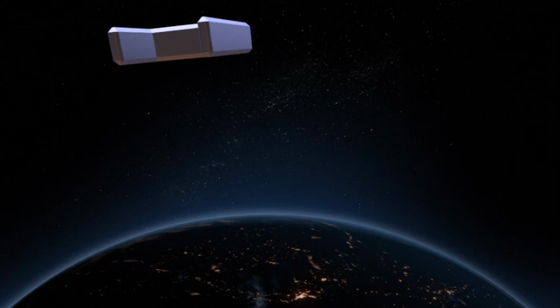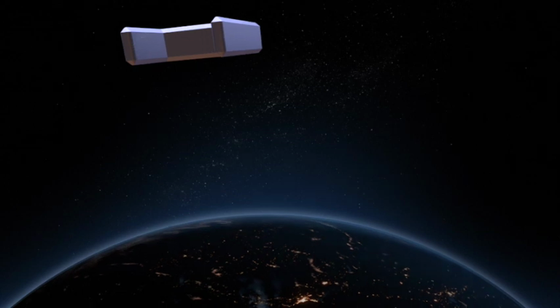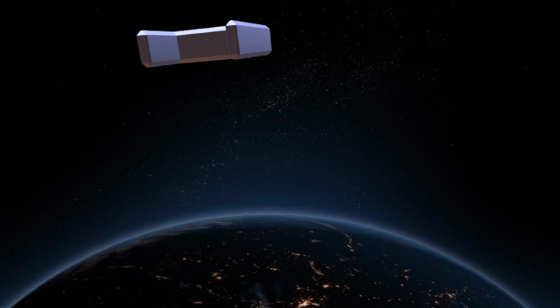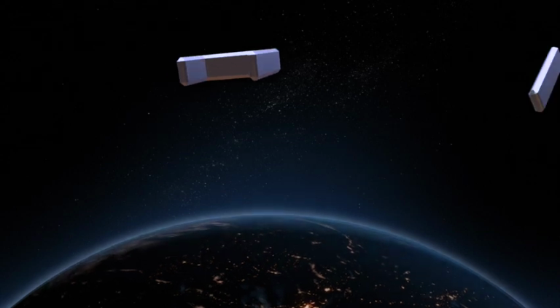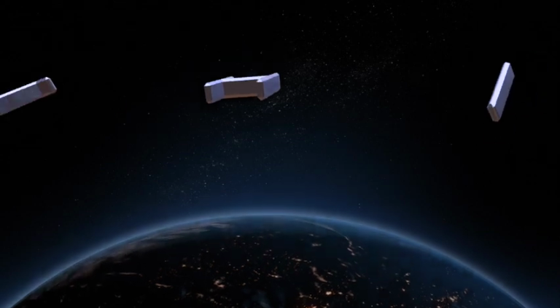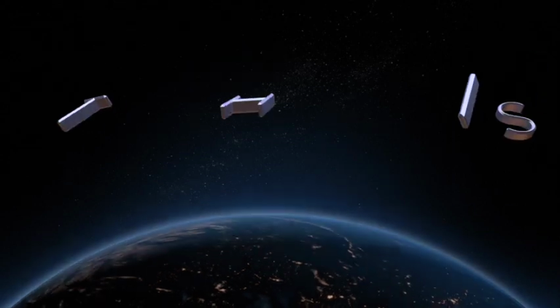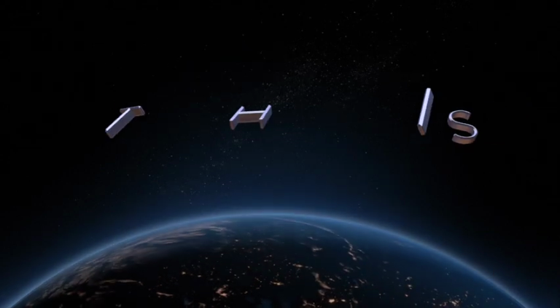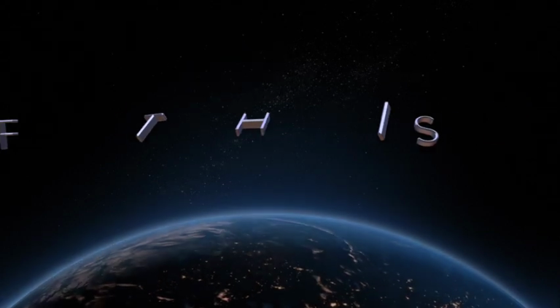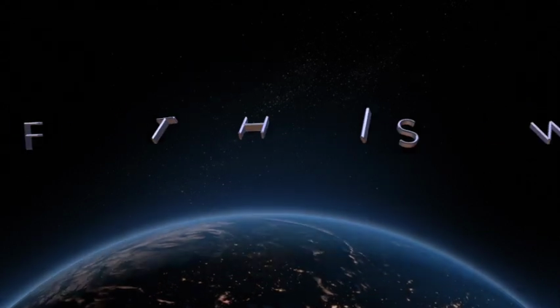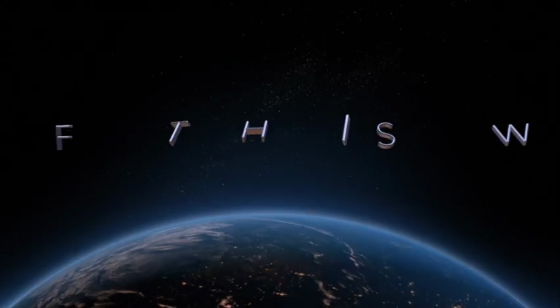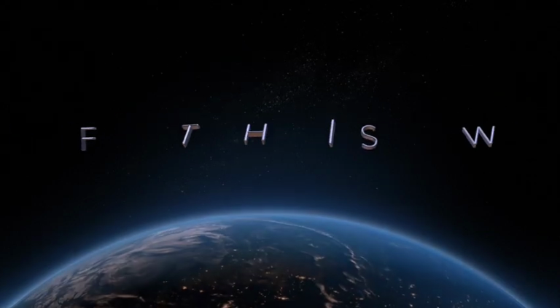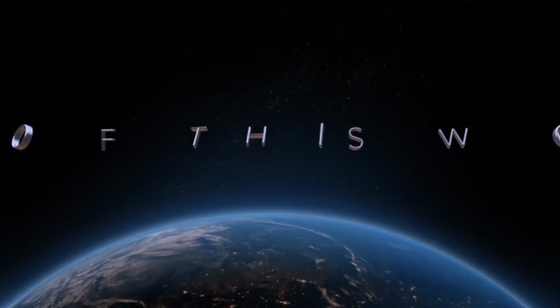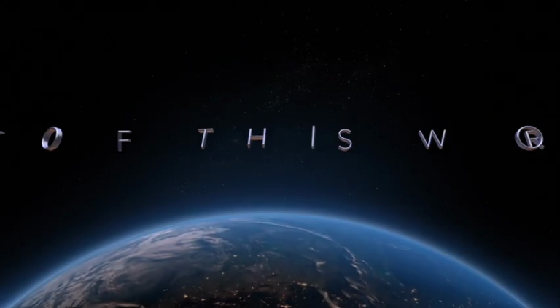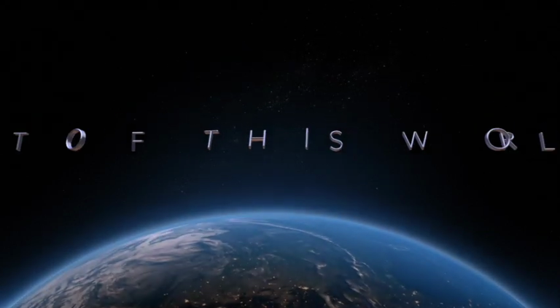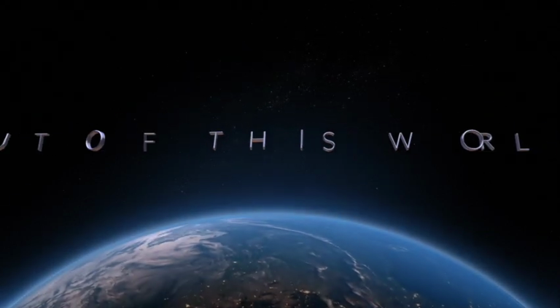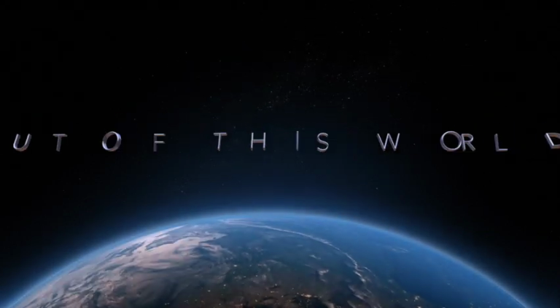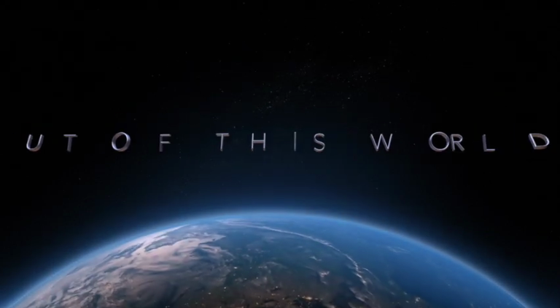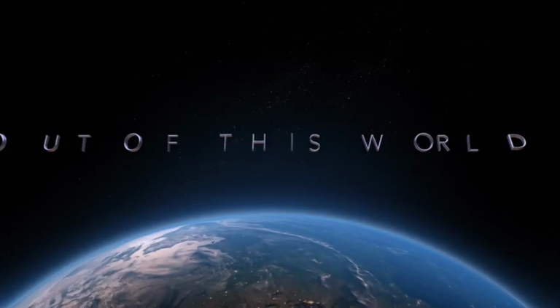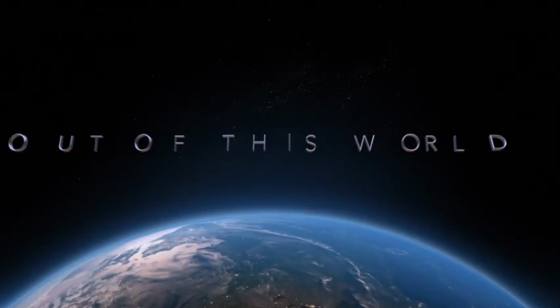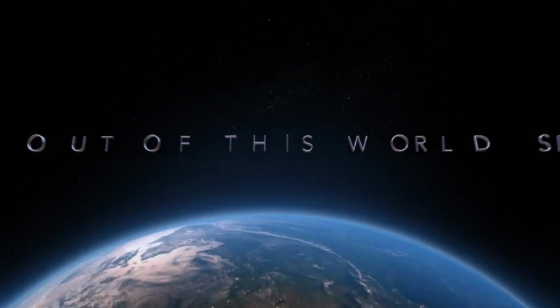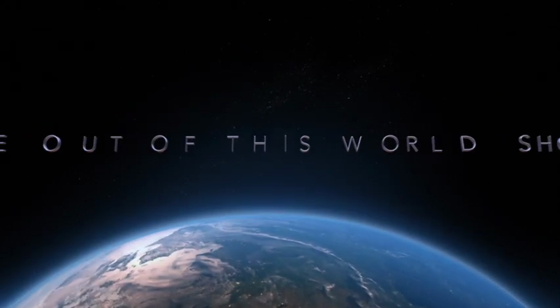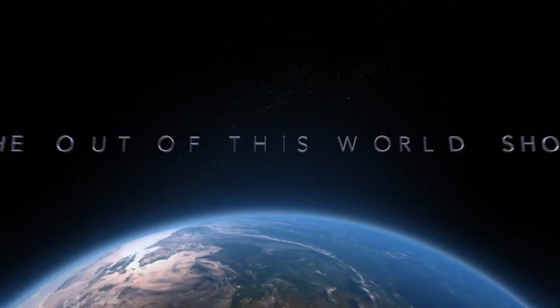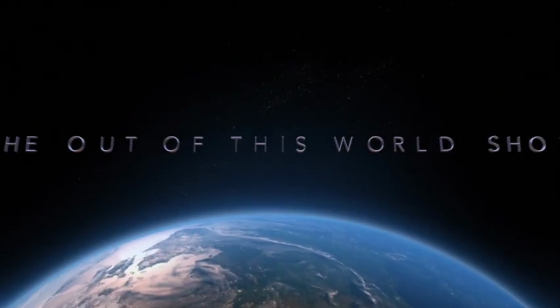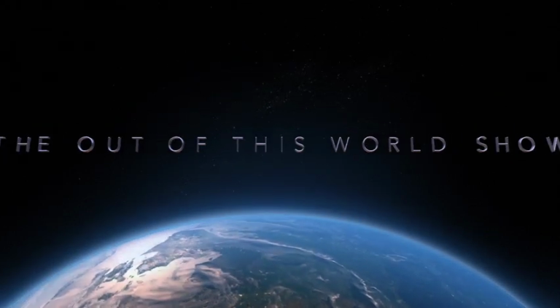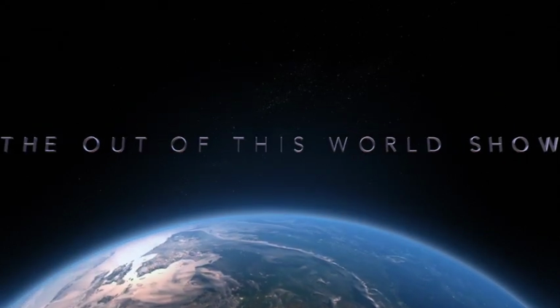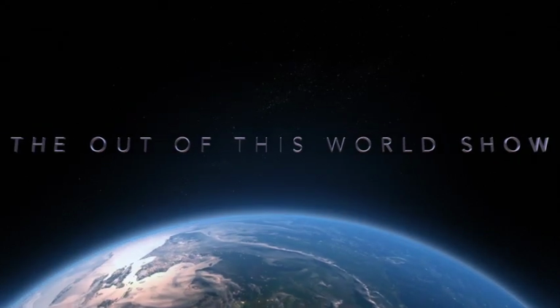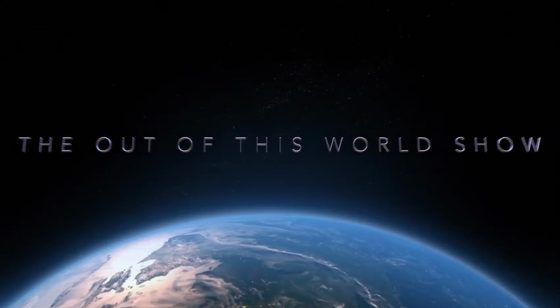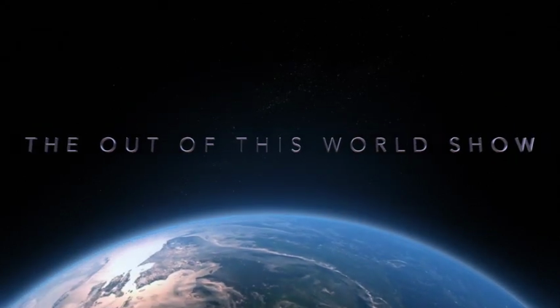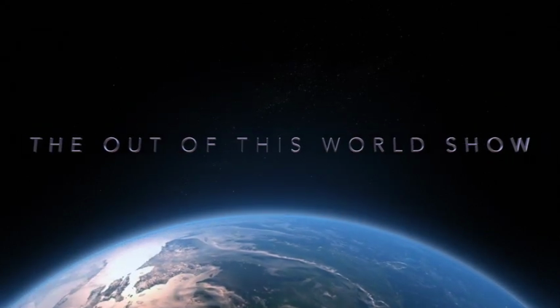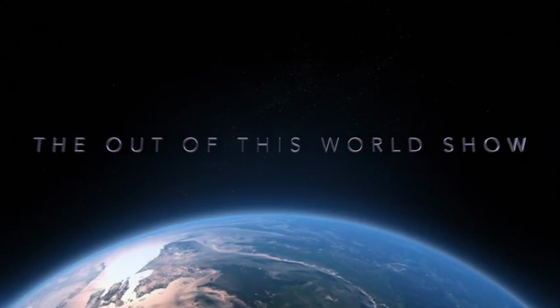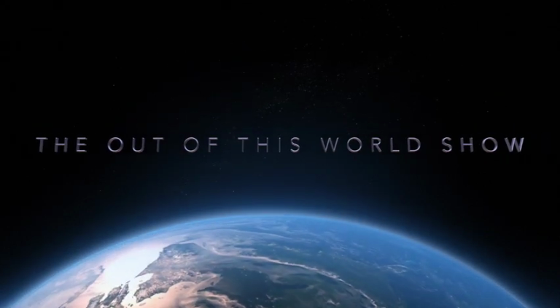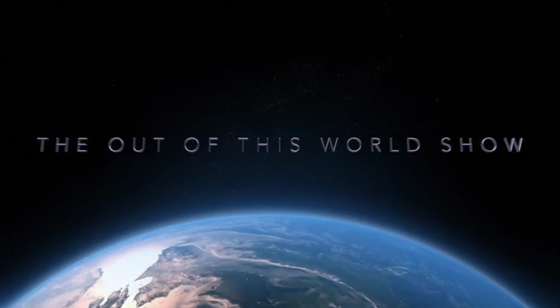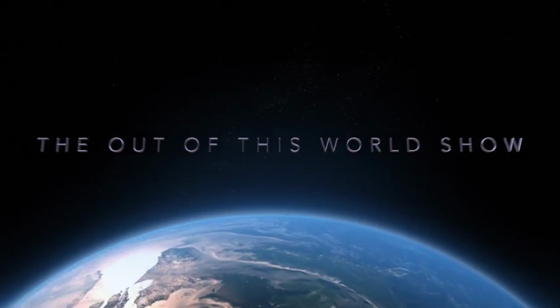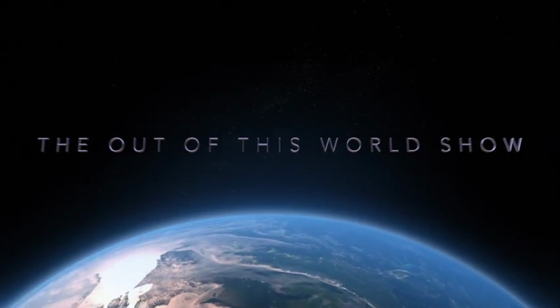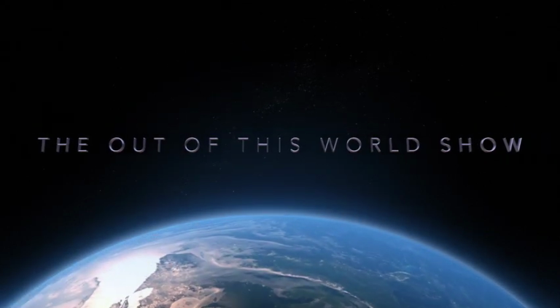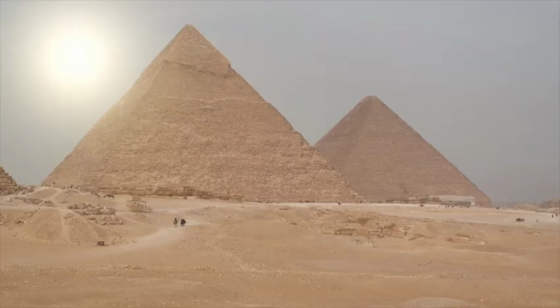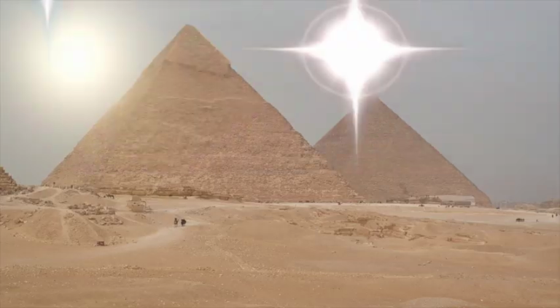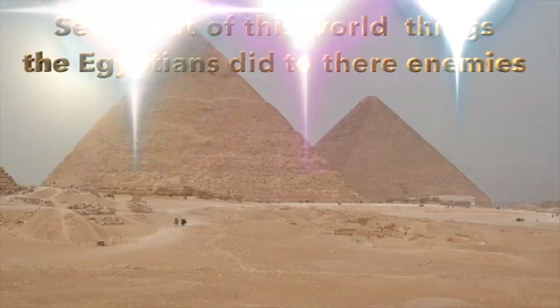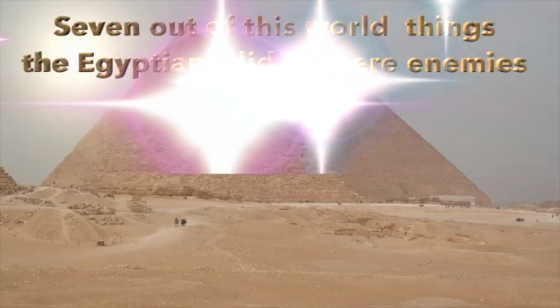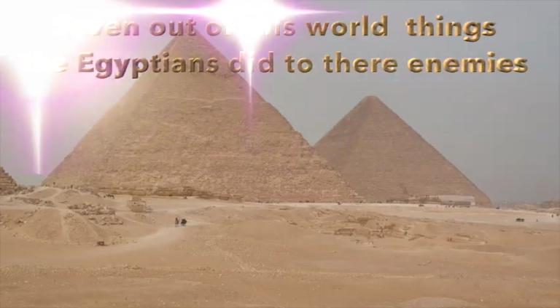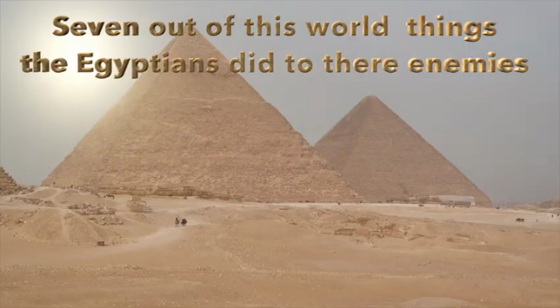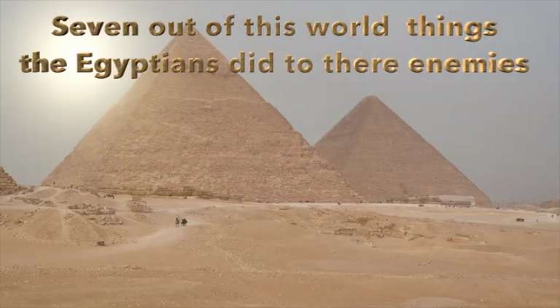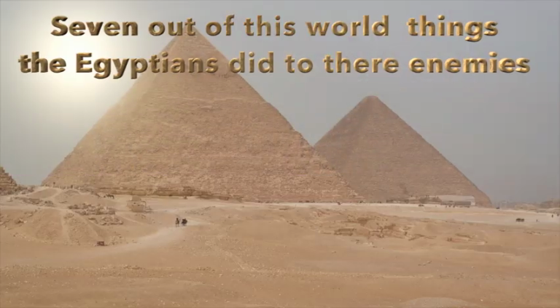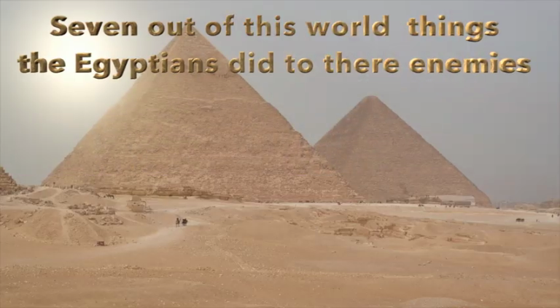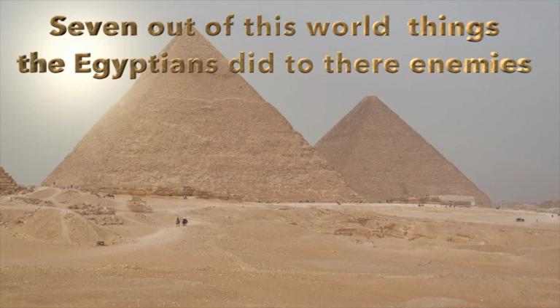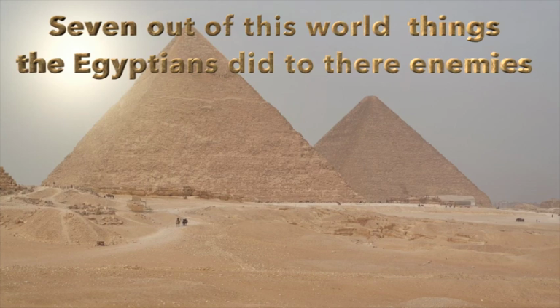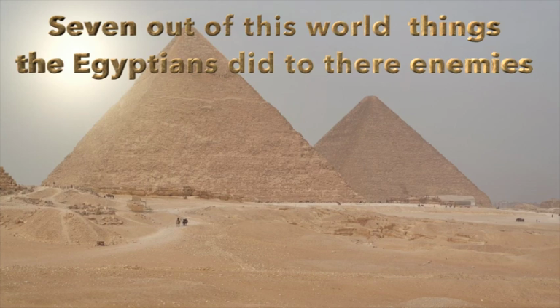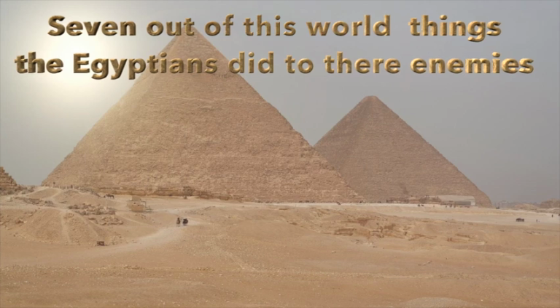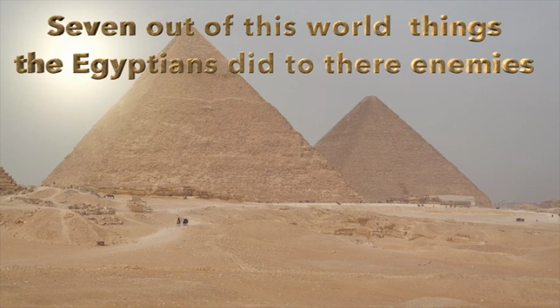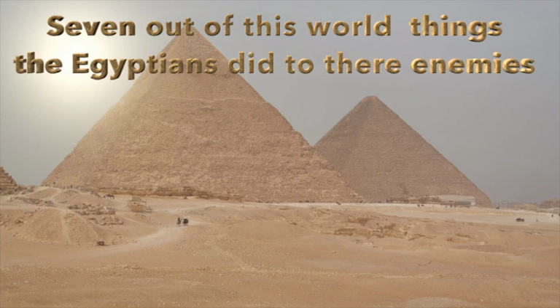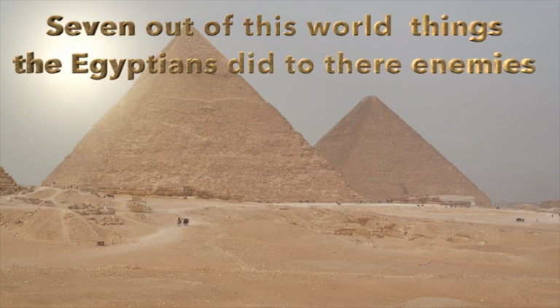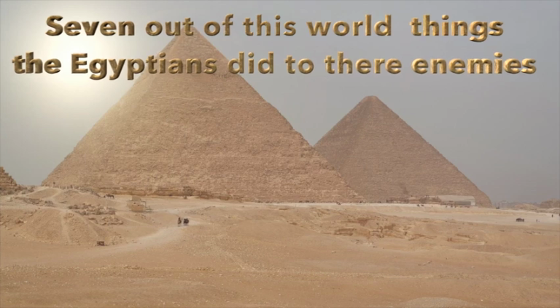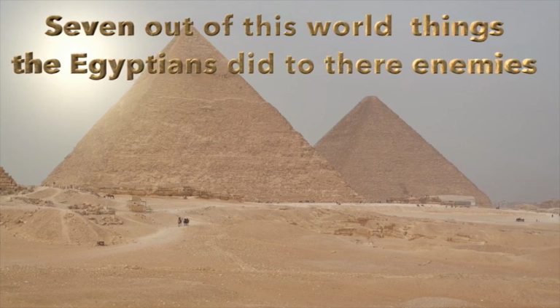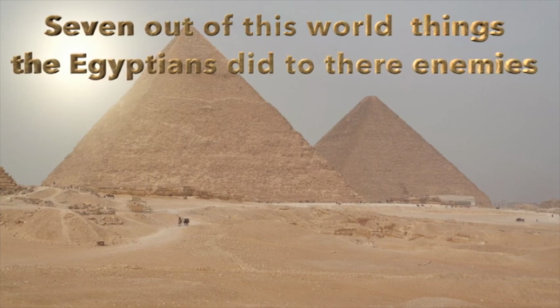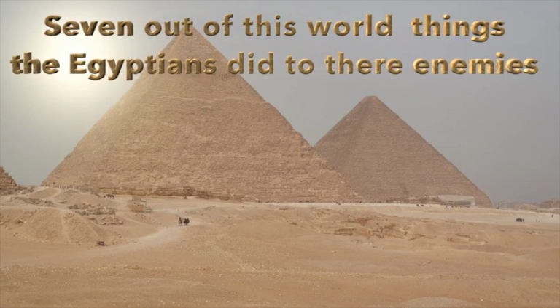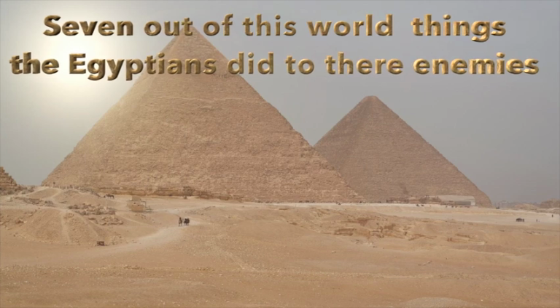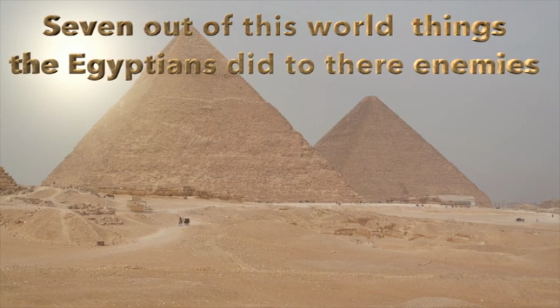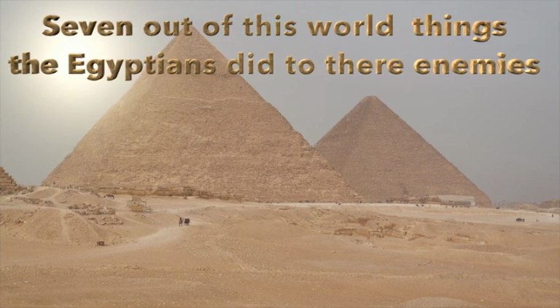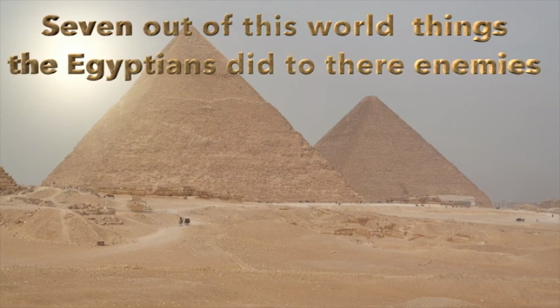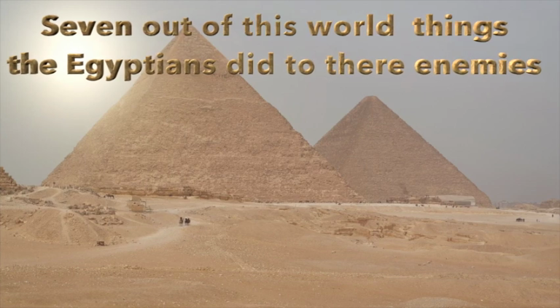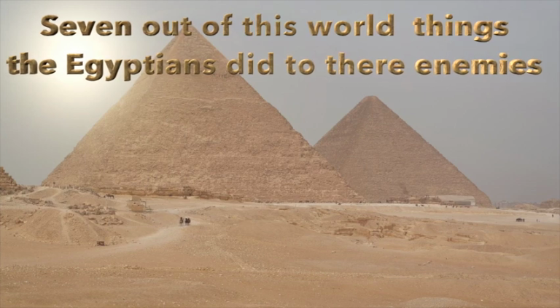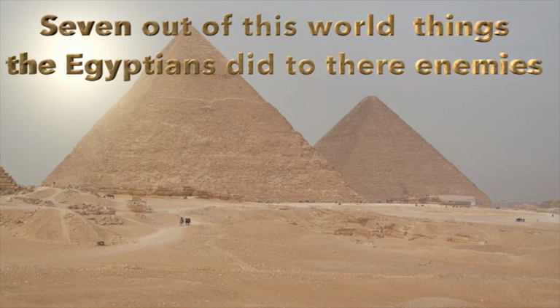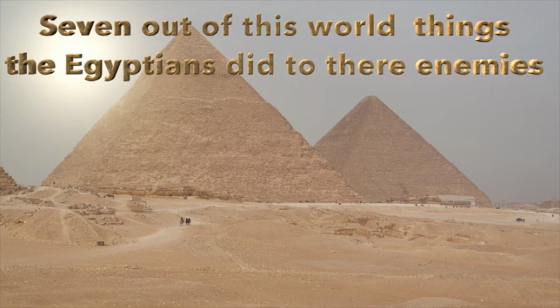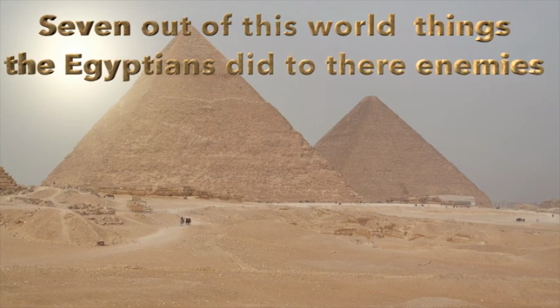Welcome to the Out of This World Show. 7 Out of This World Things the Egyptians Did to Their Enemies.